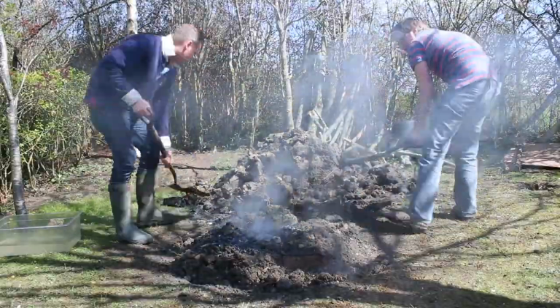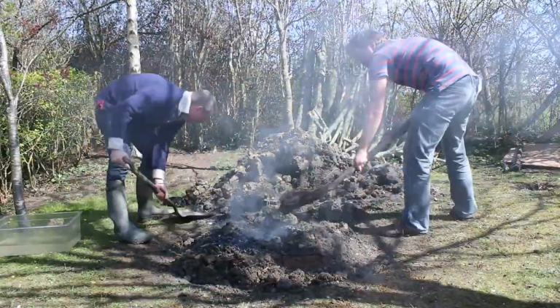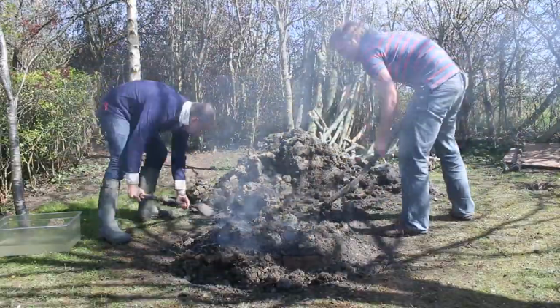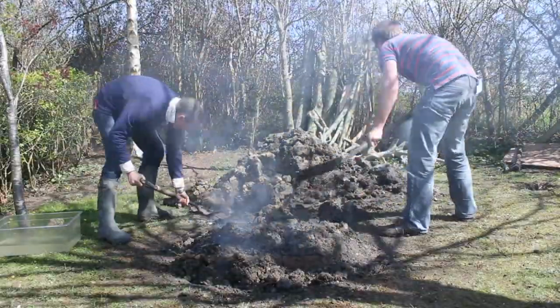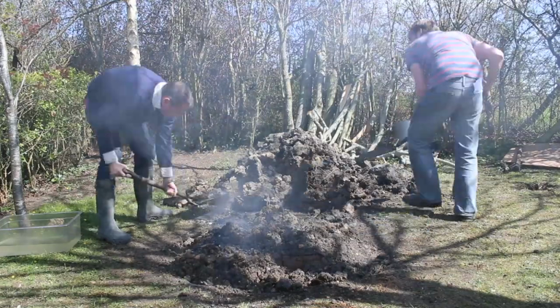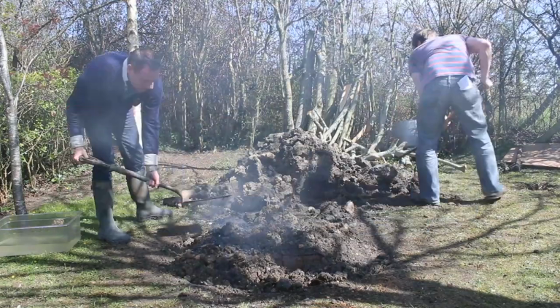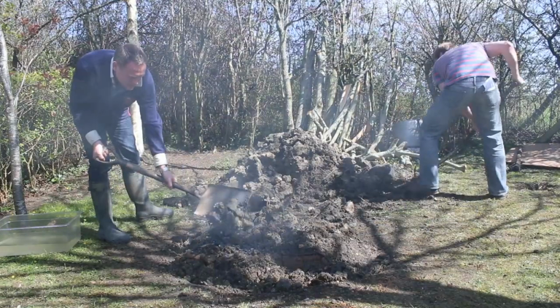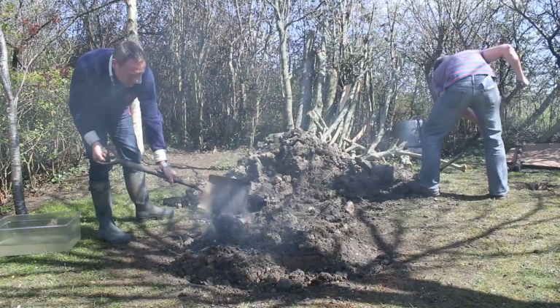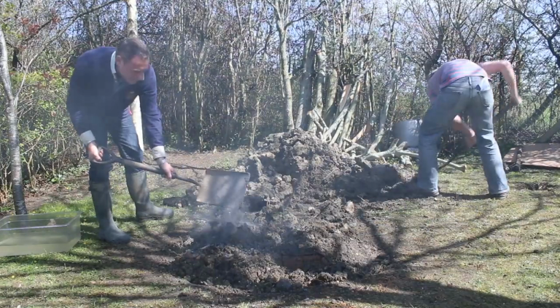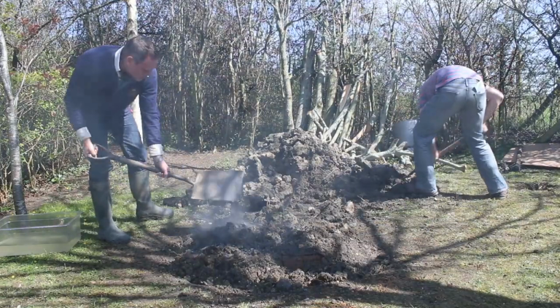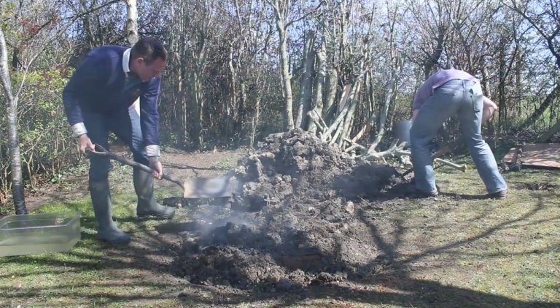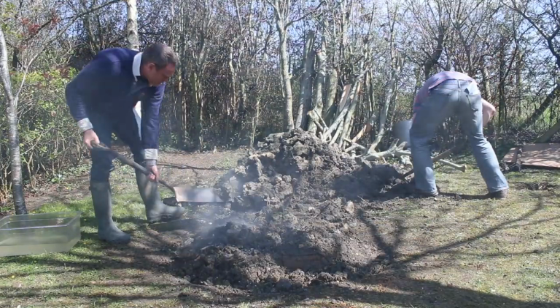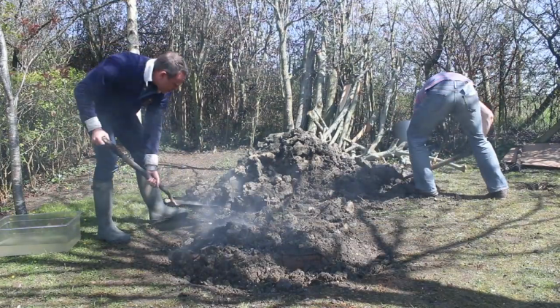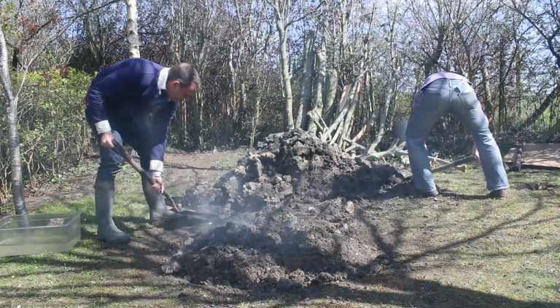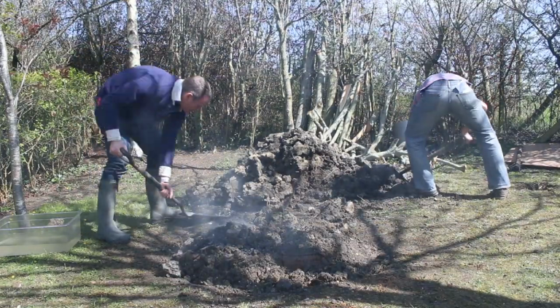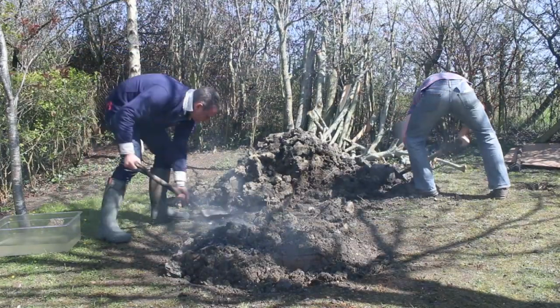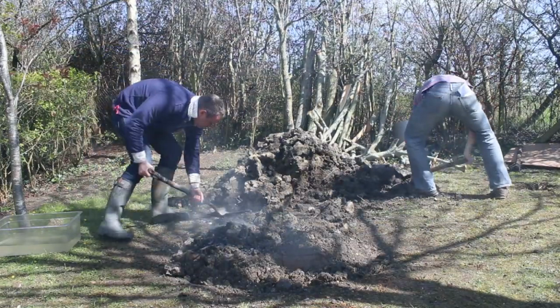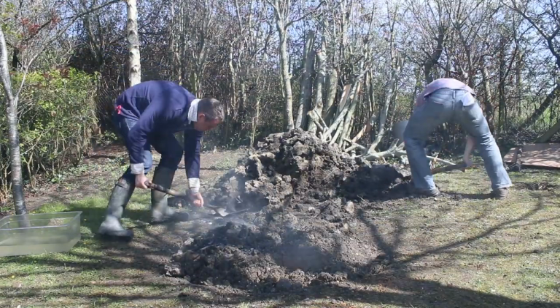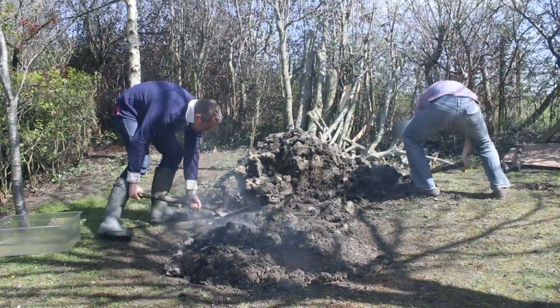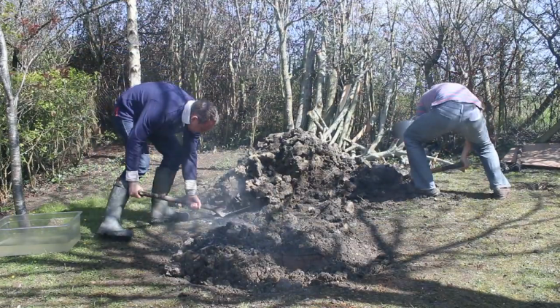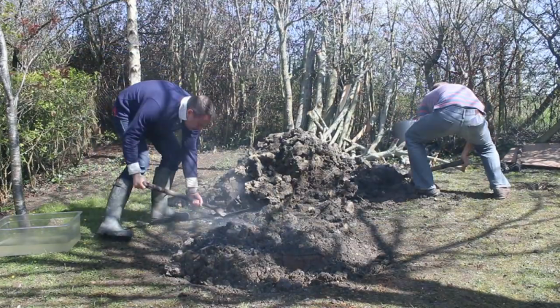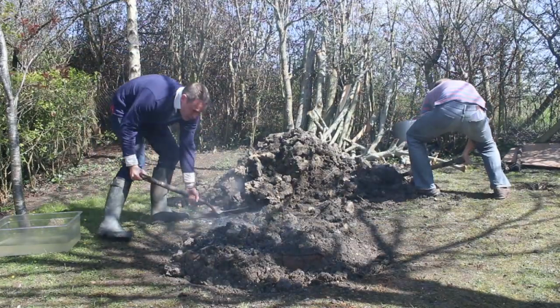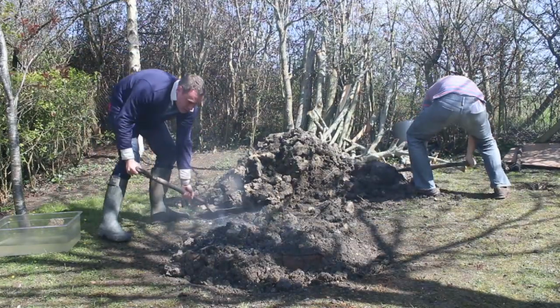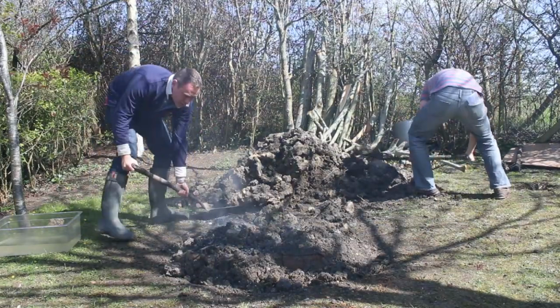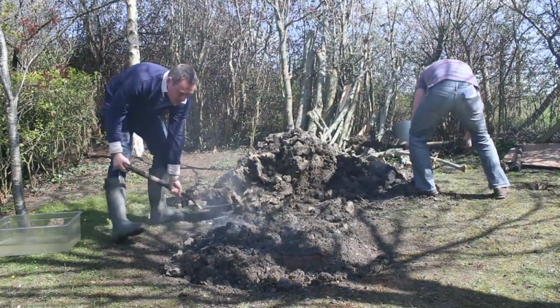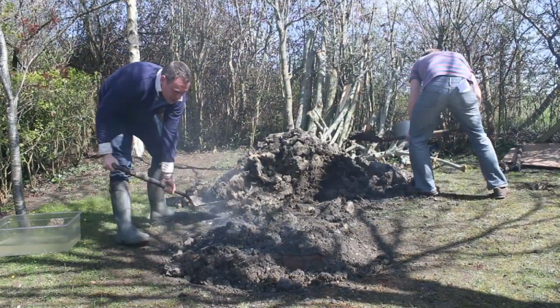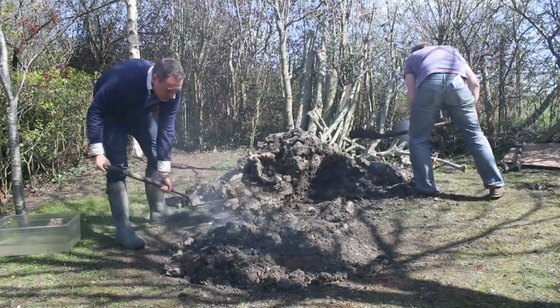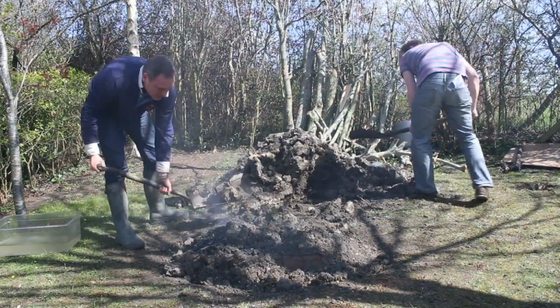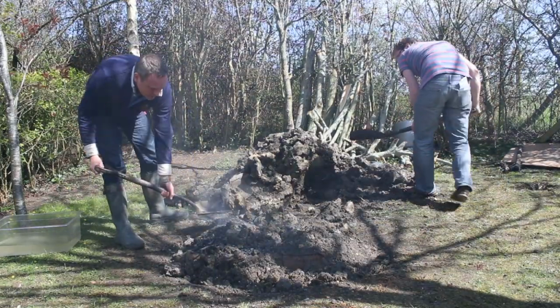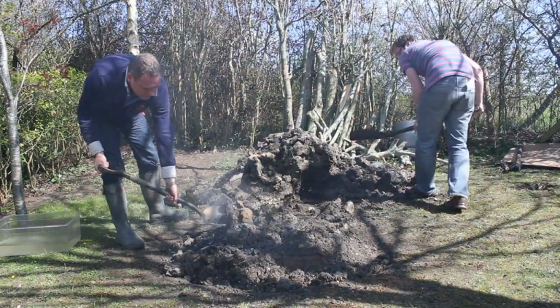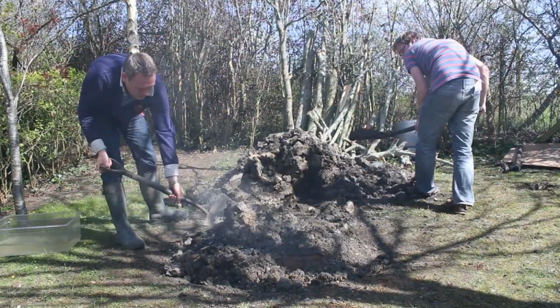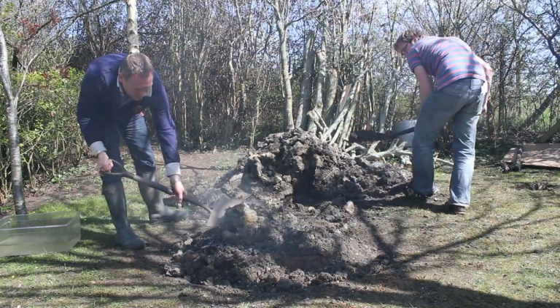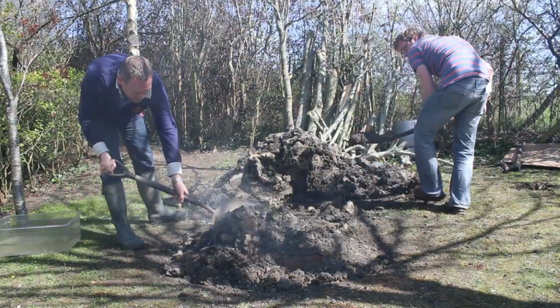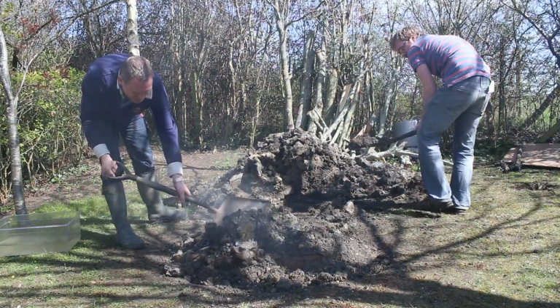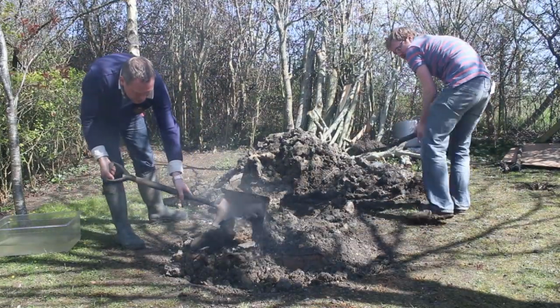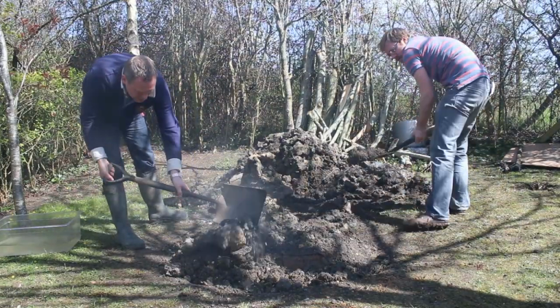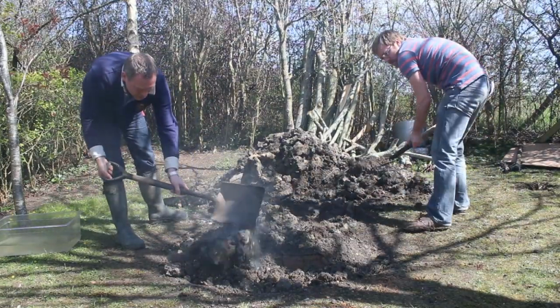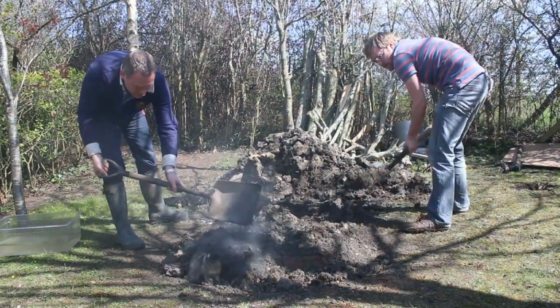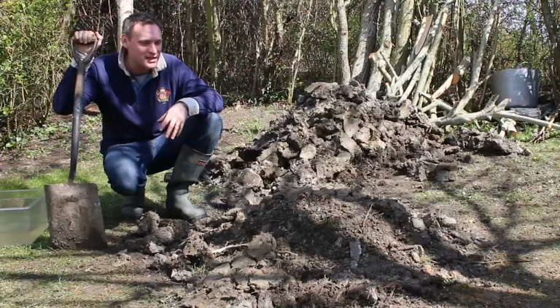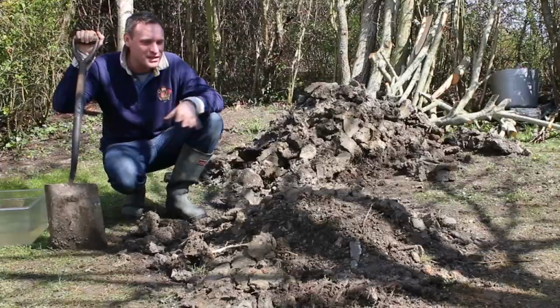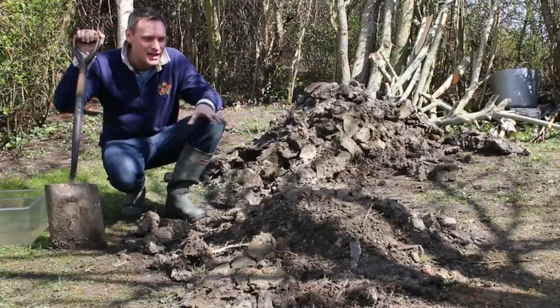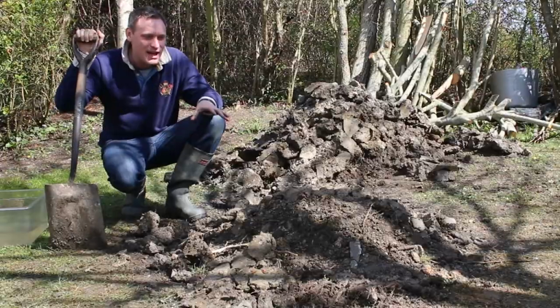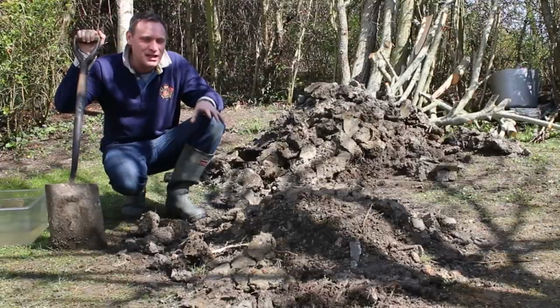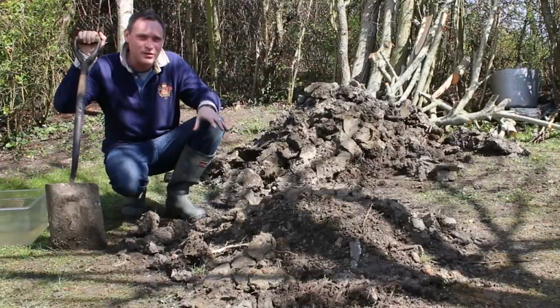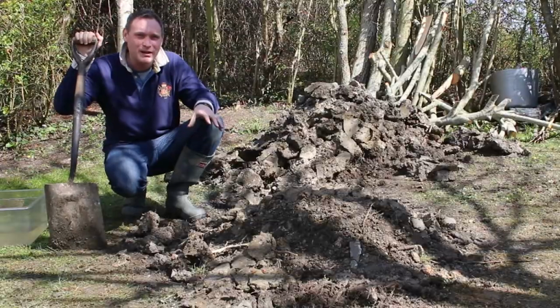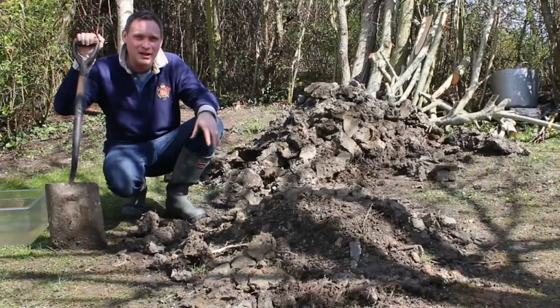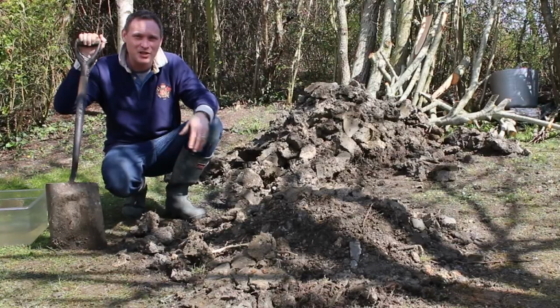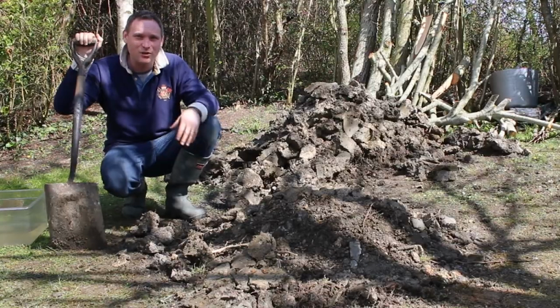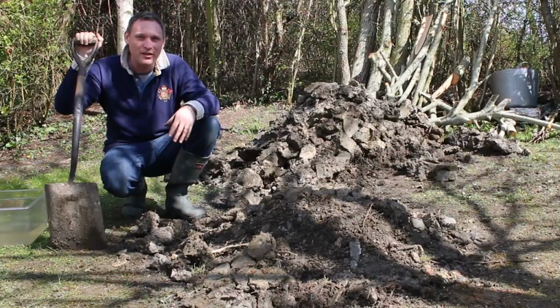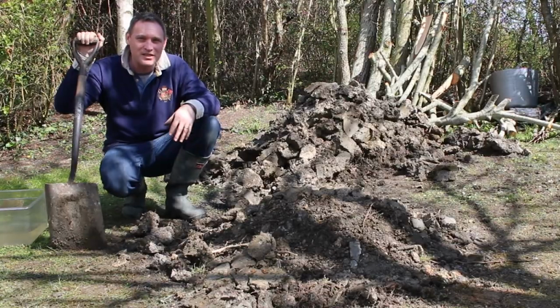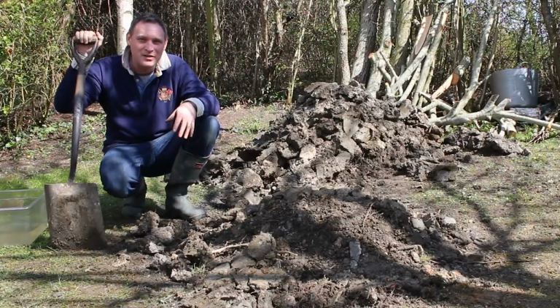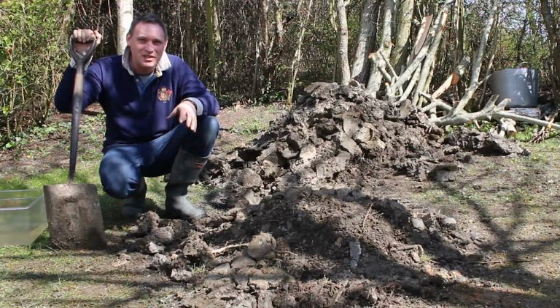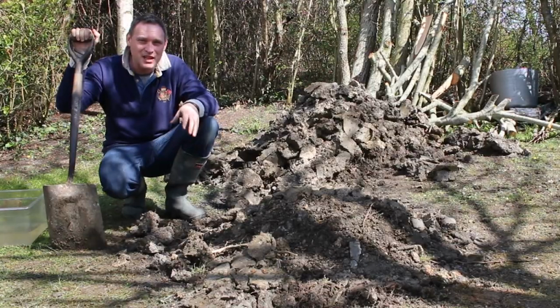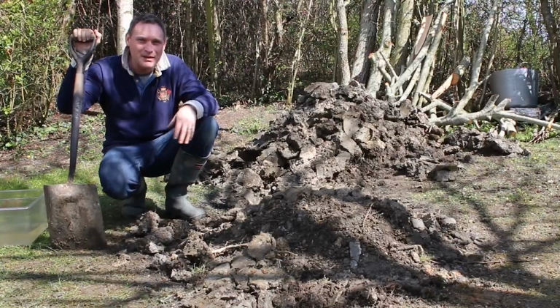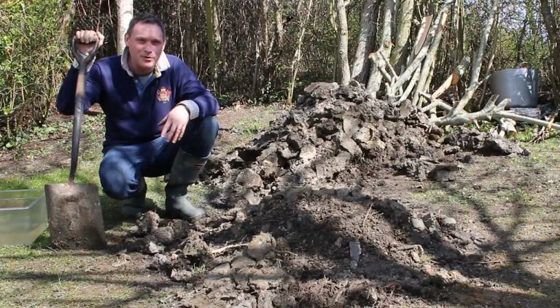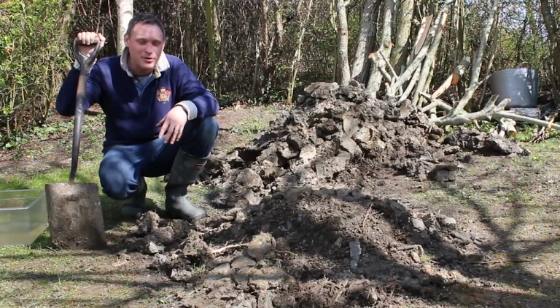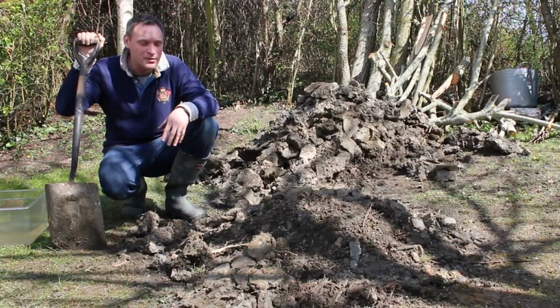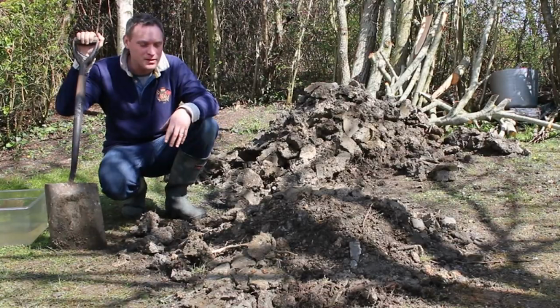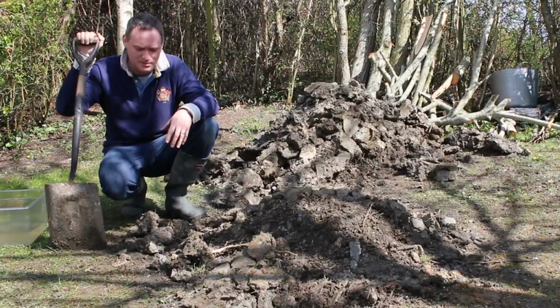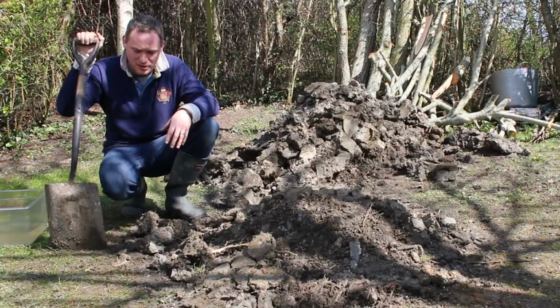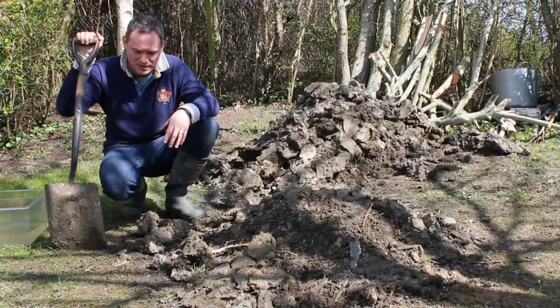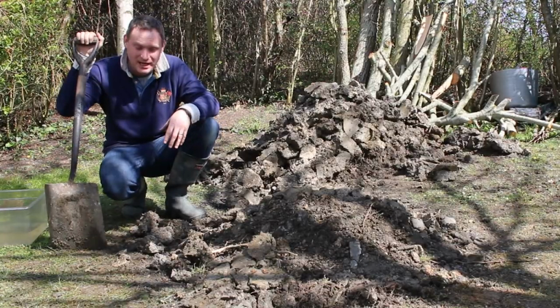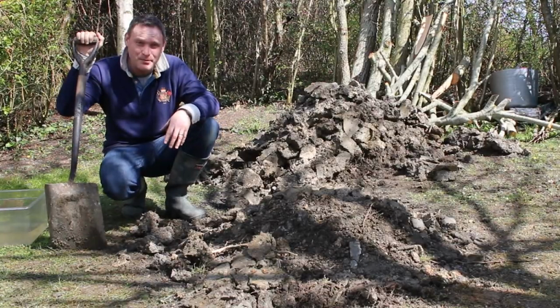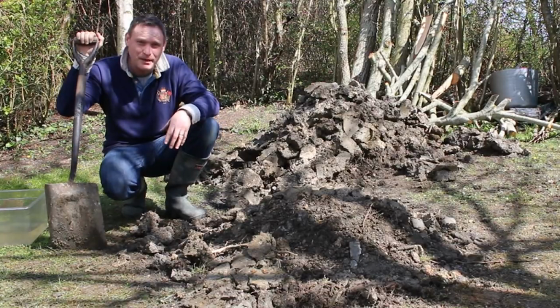So you can see how much hard work that was getting that in the ground. We're going to tend this for 10 to 15 minutes and just really make sure there's no steam or smoke escaping.